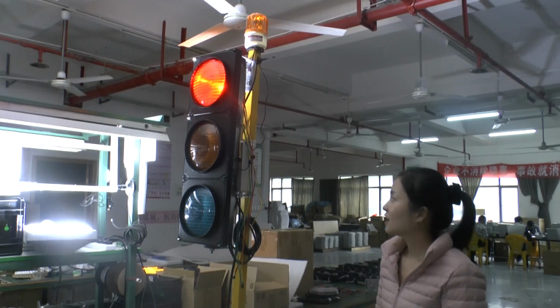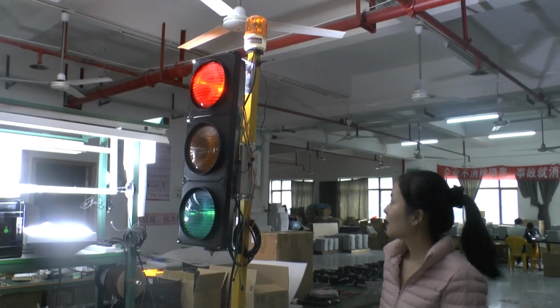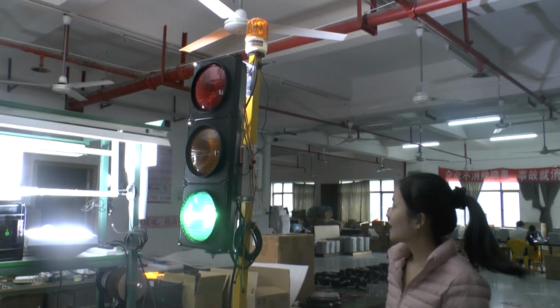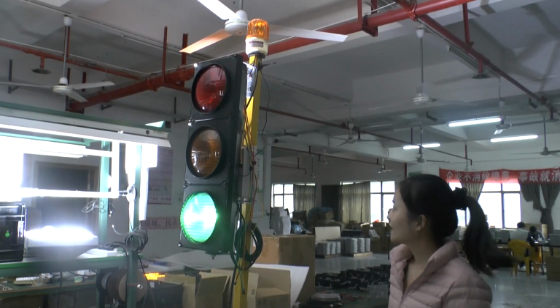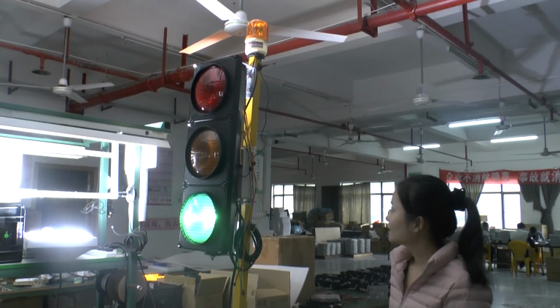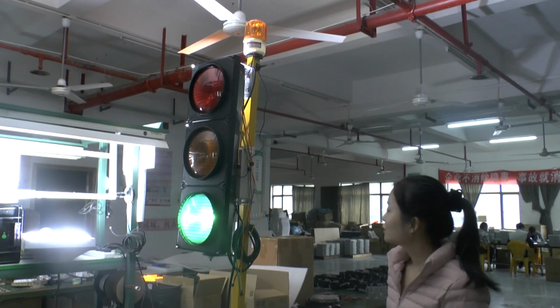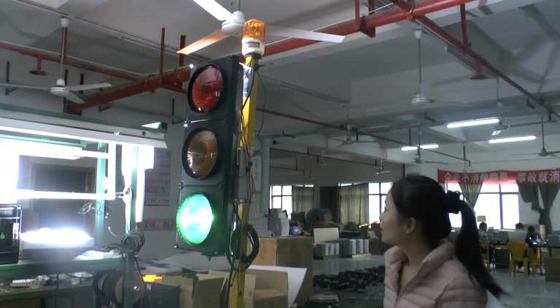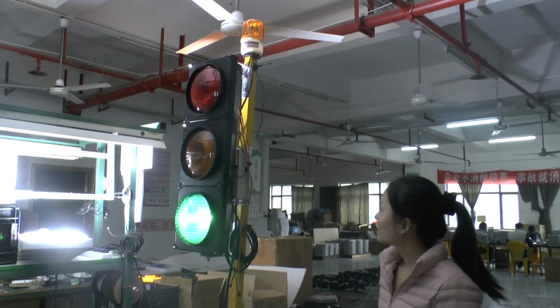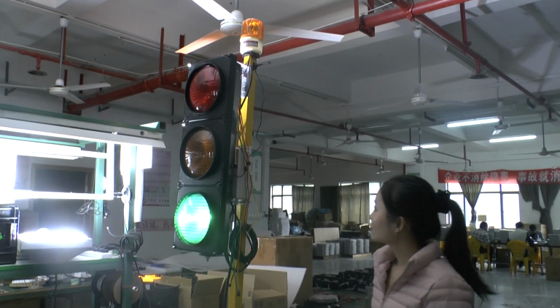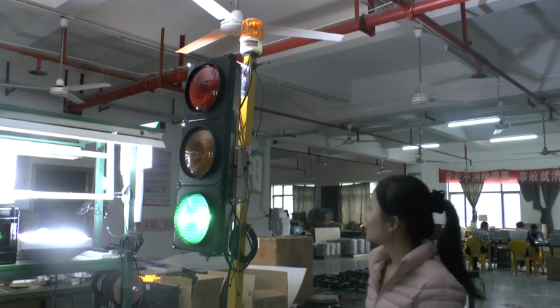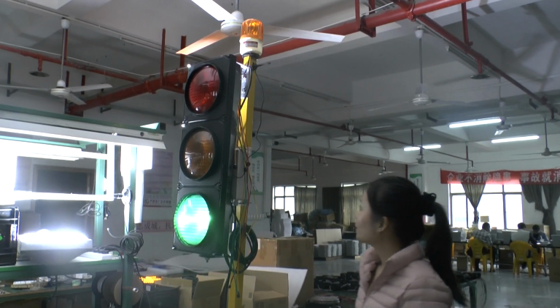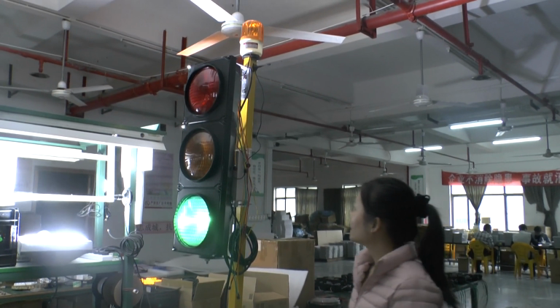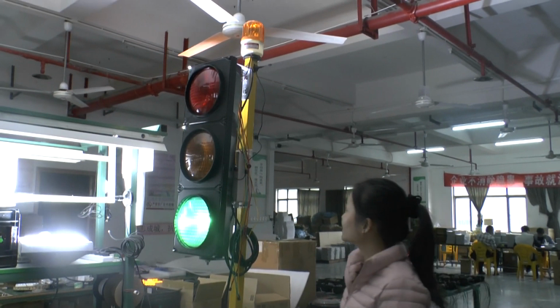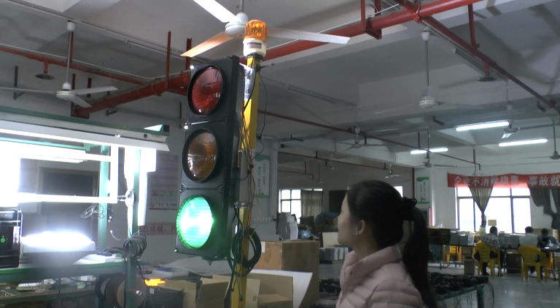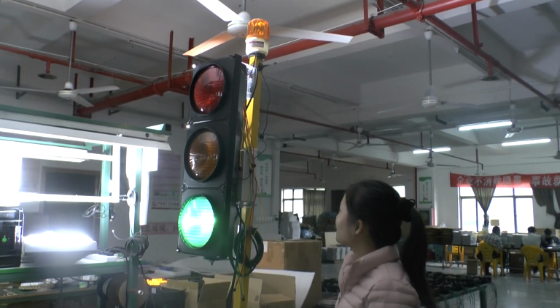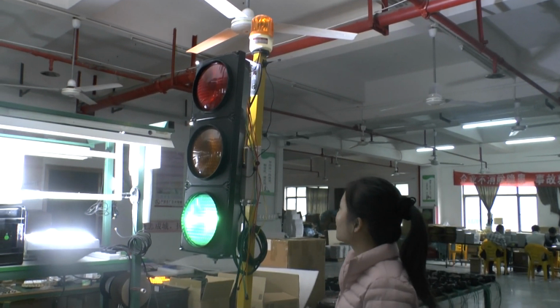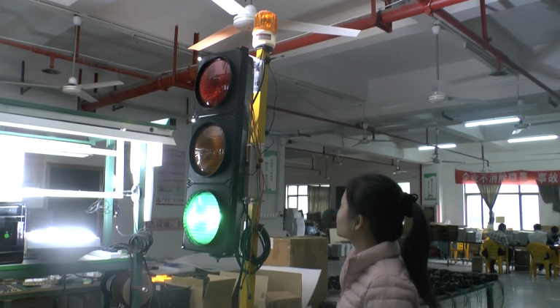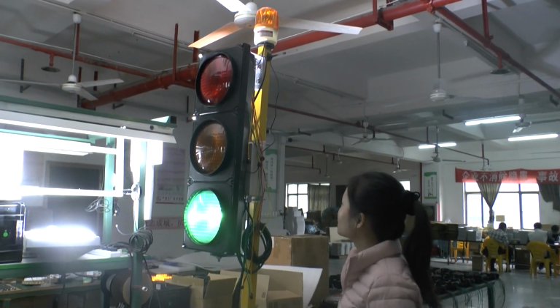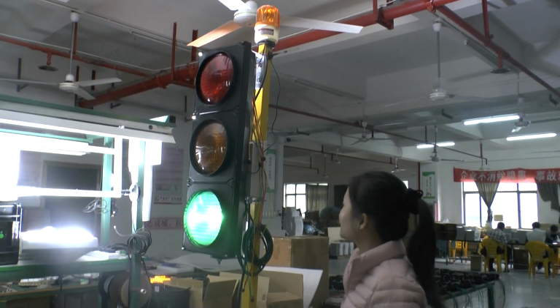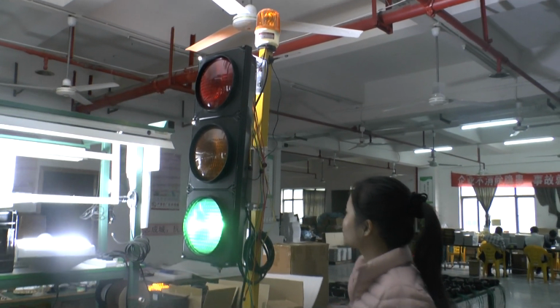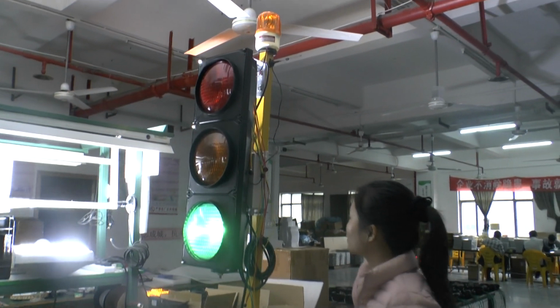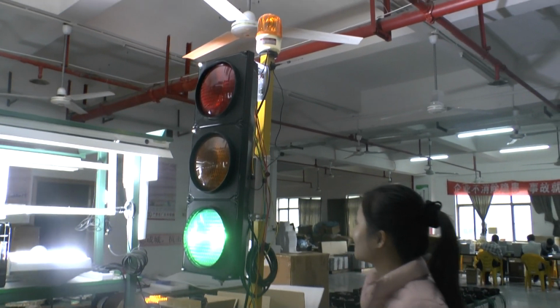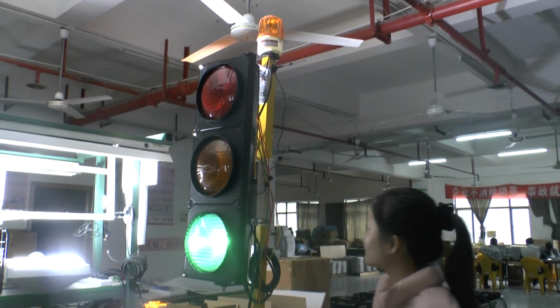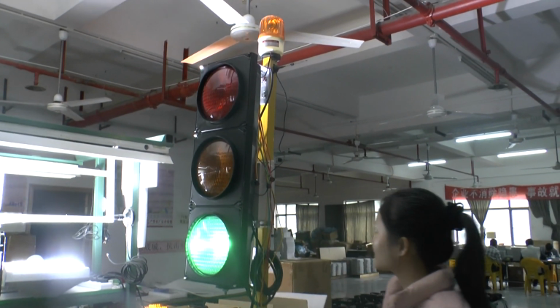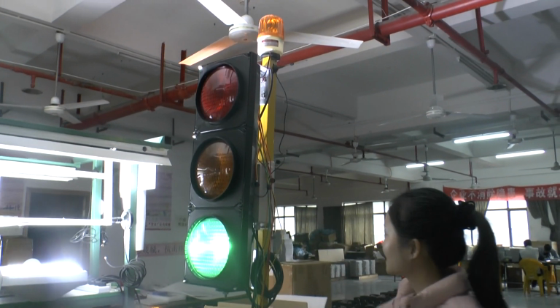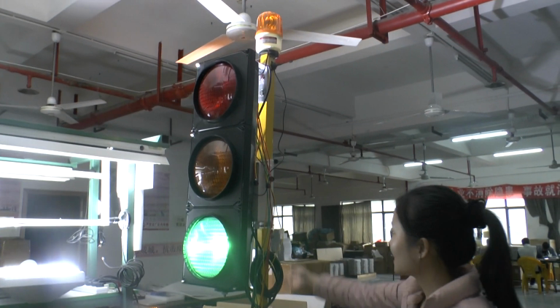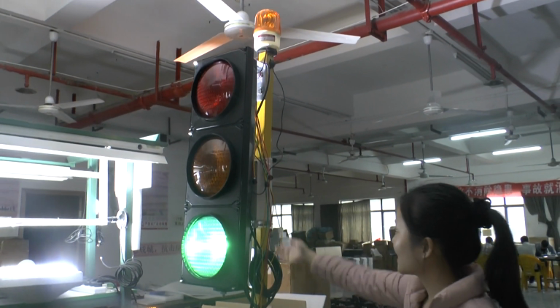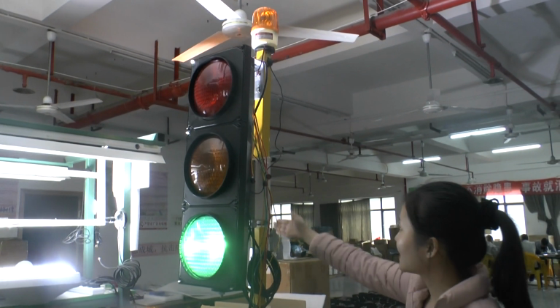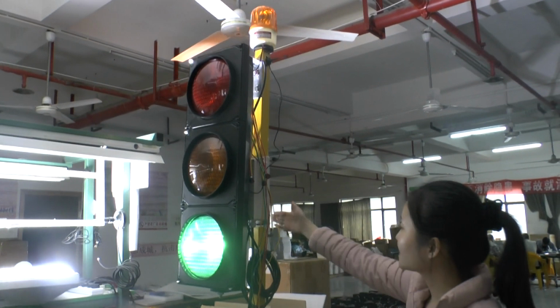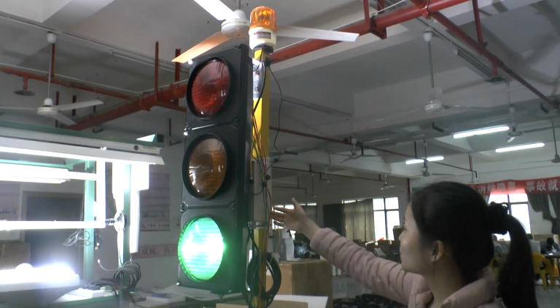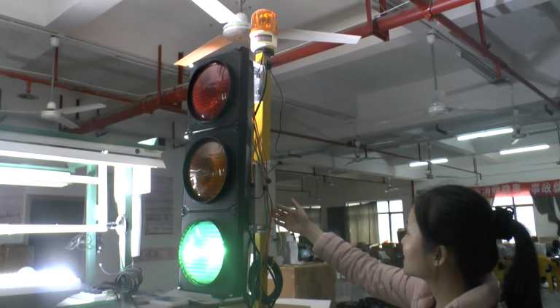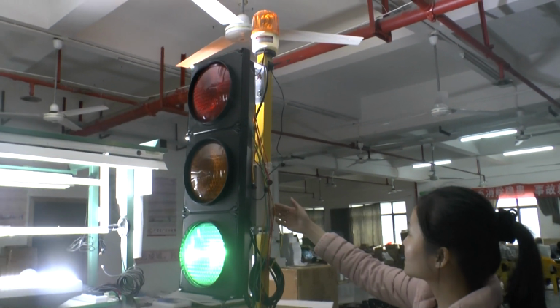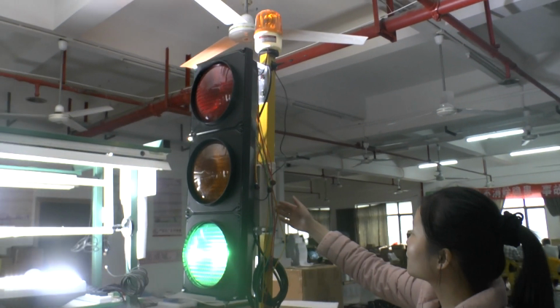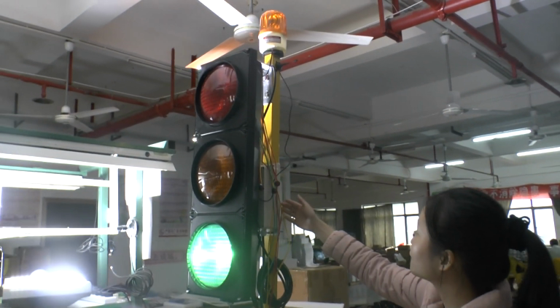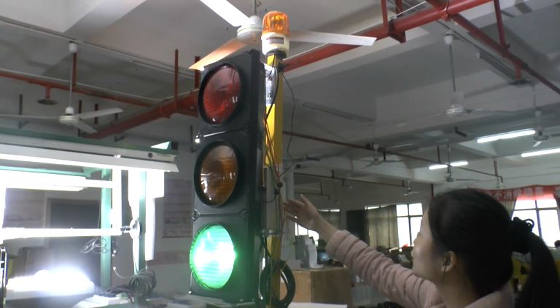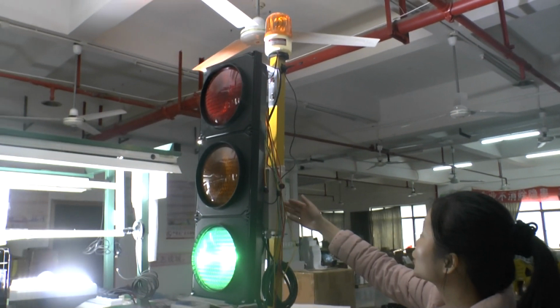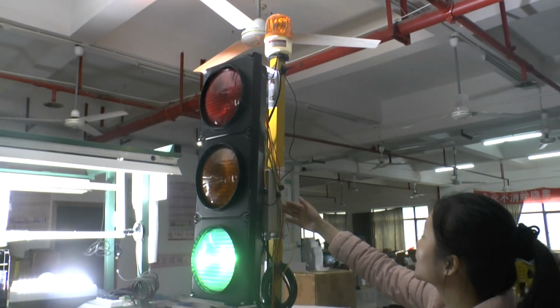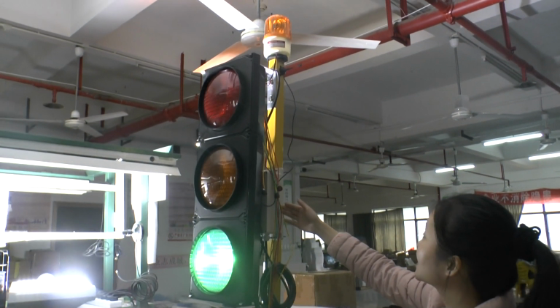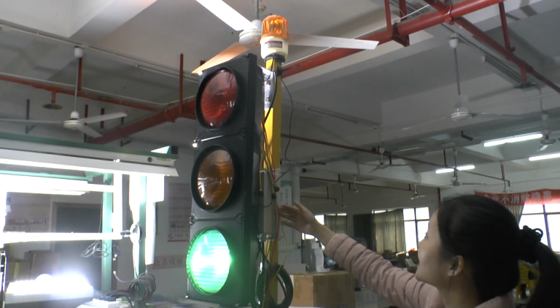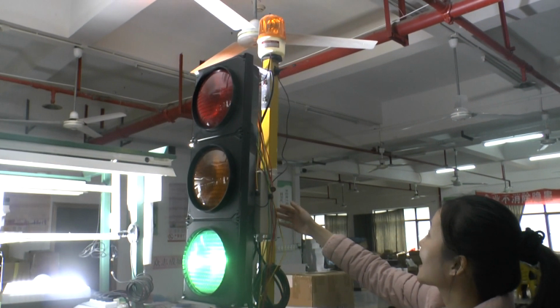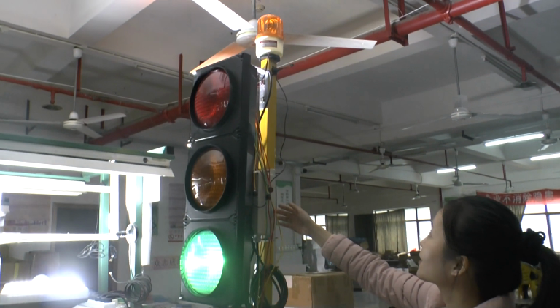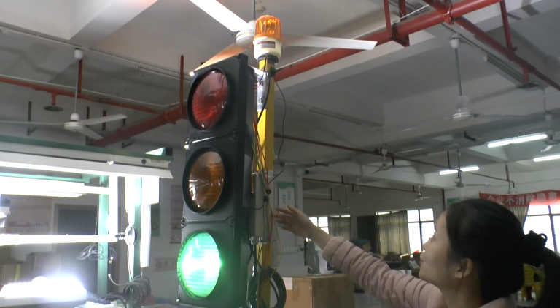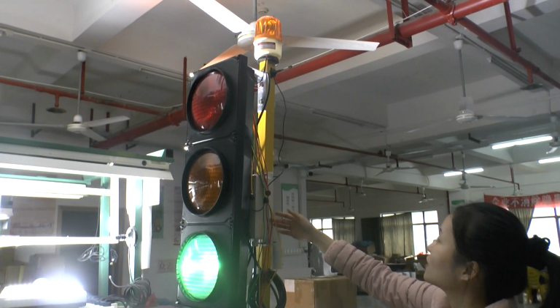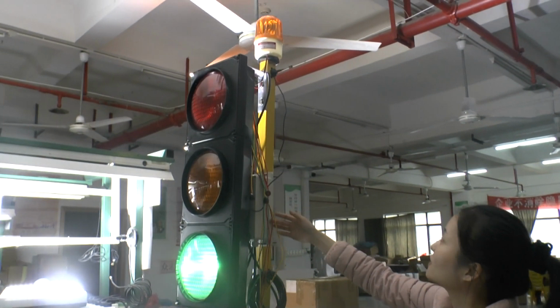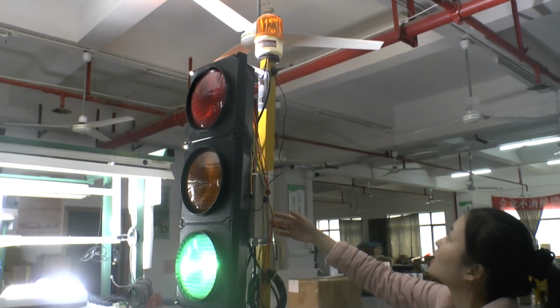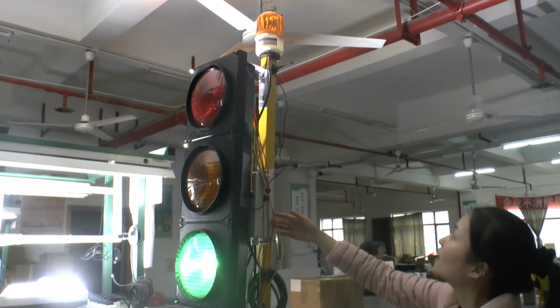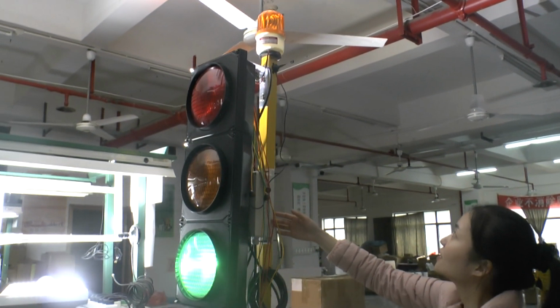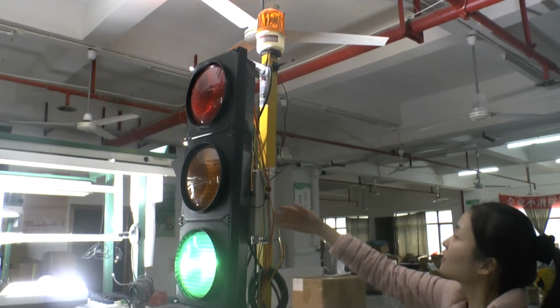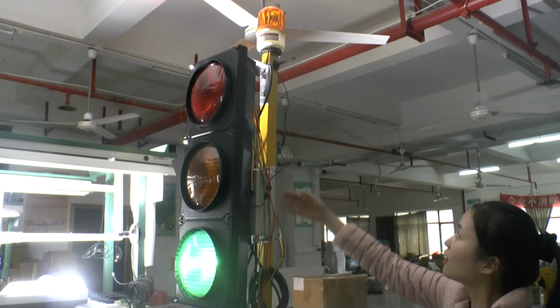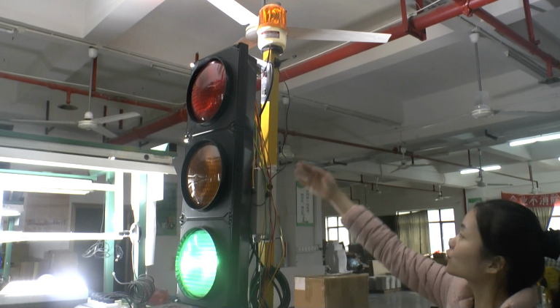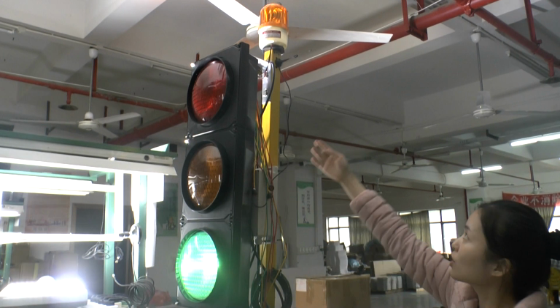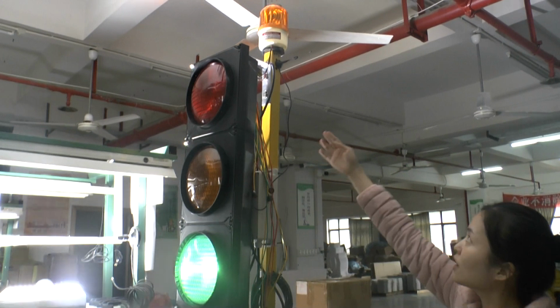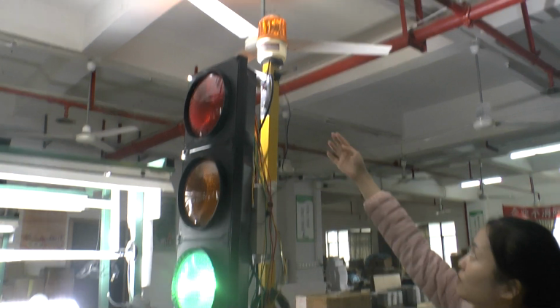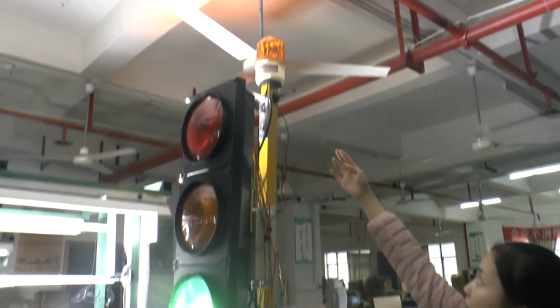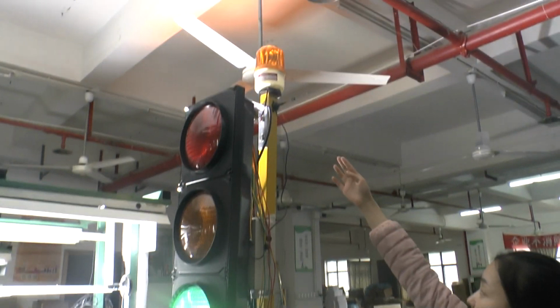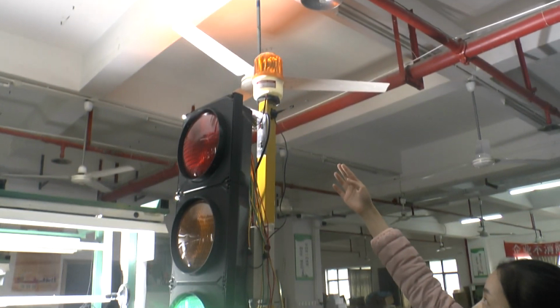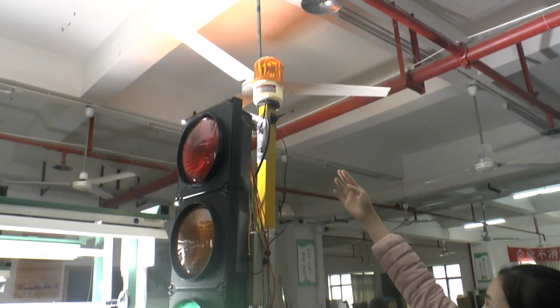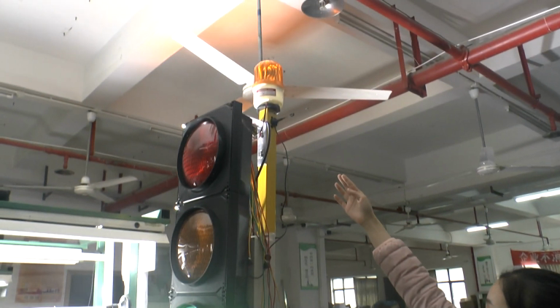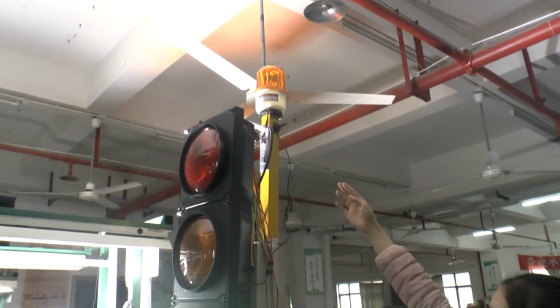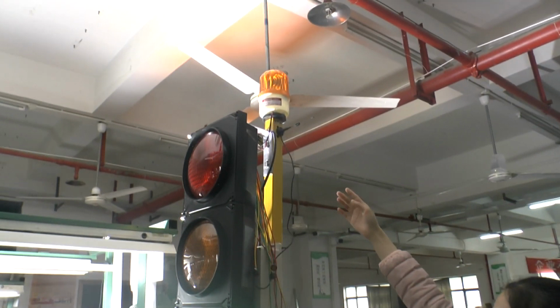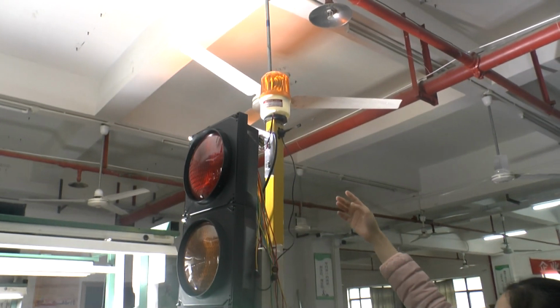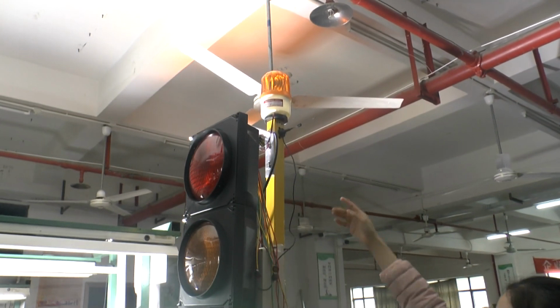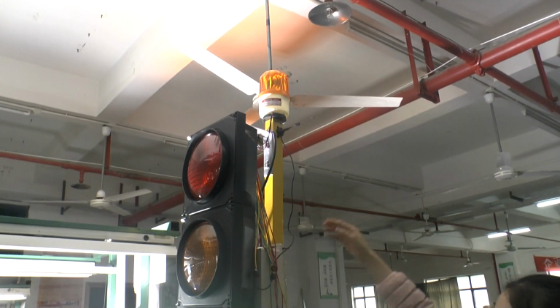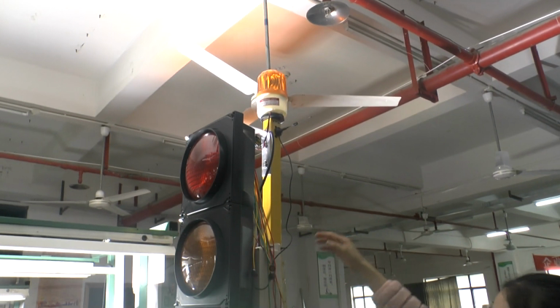Hello, no more the portable traffic lights with the water detection. I'll talk with the alarm lights.